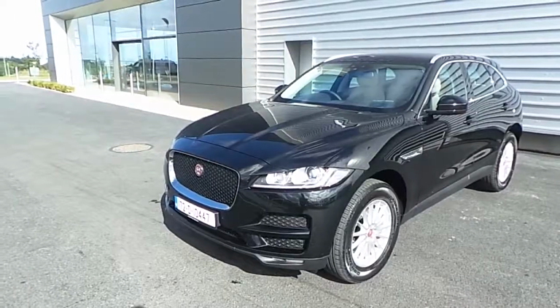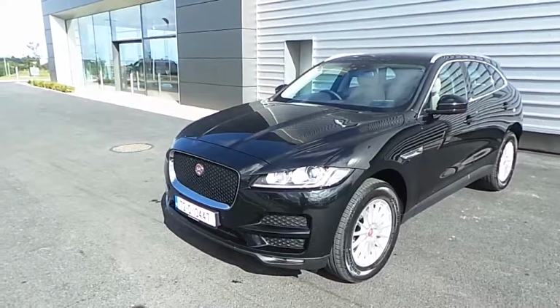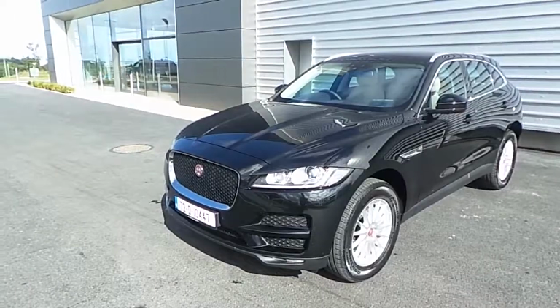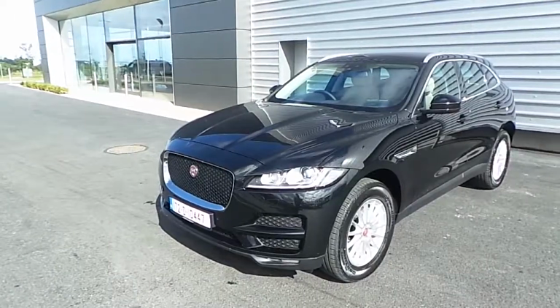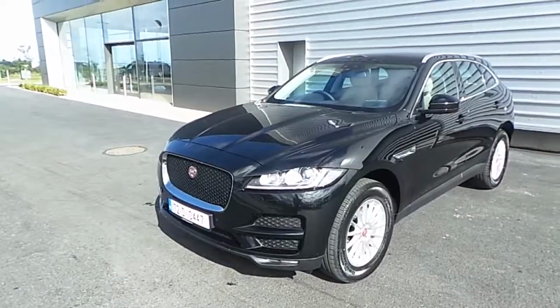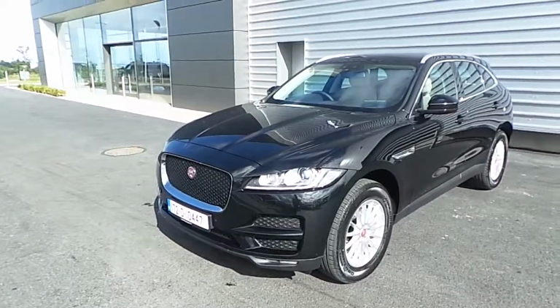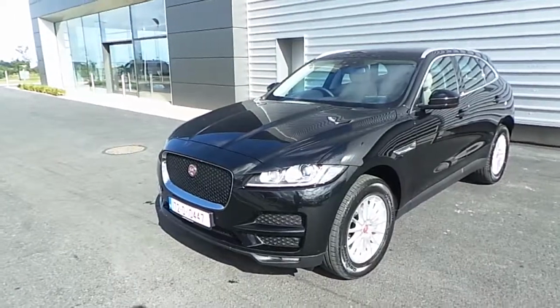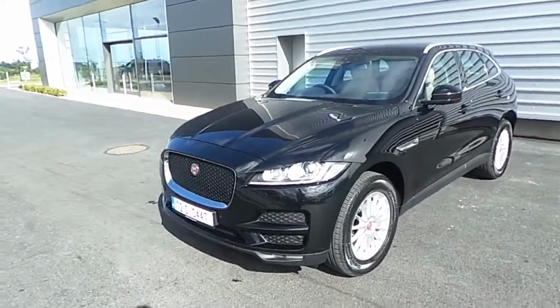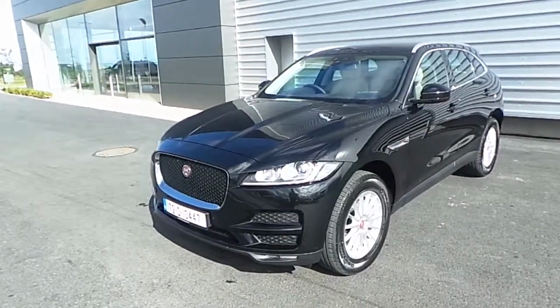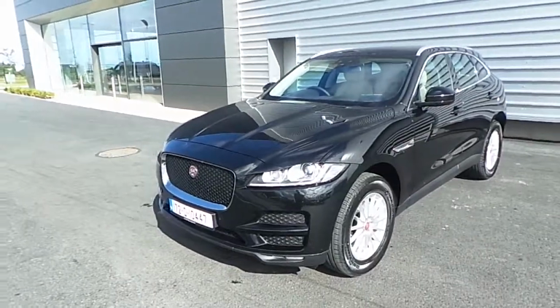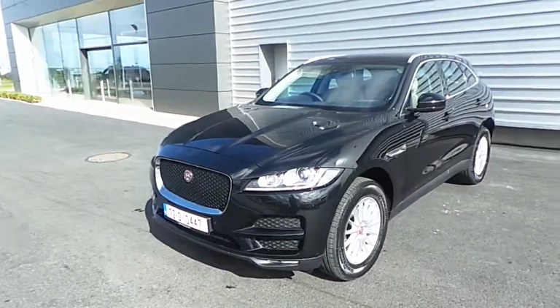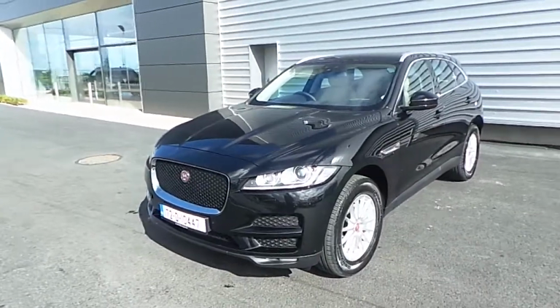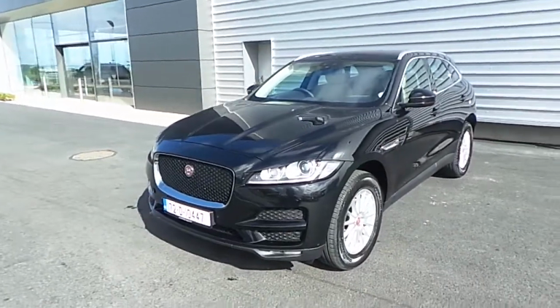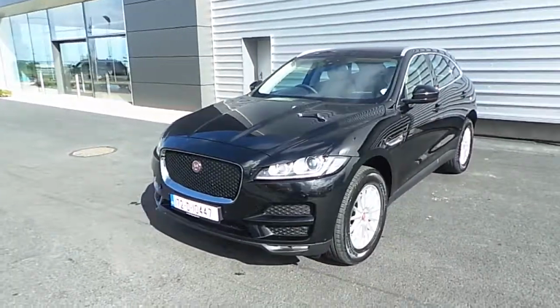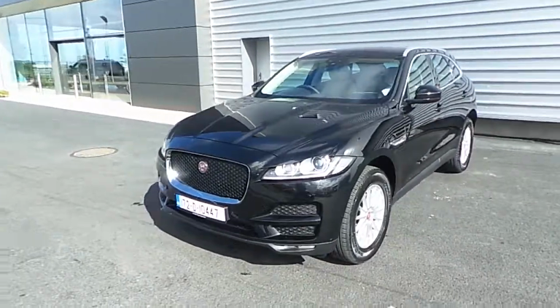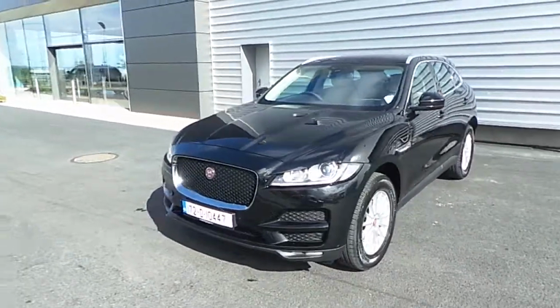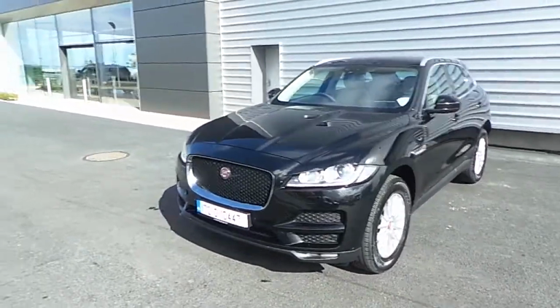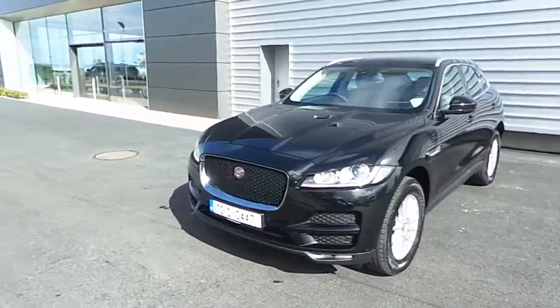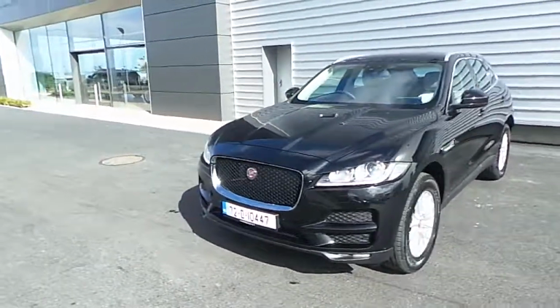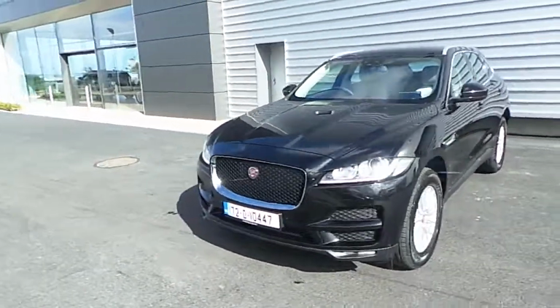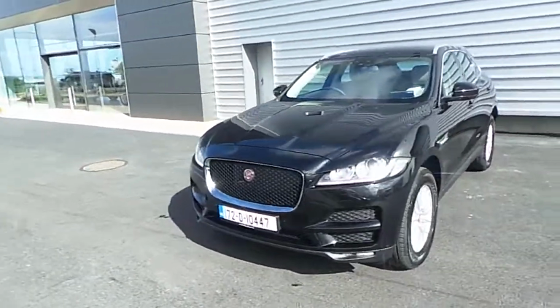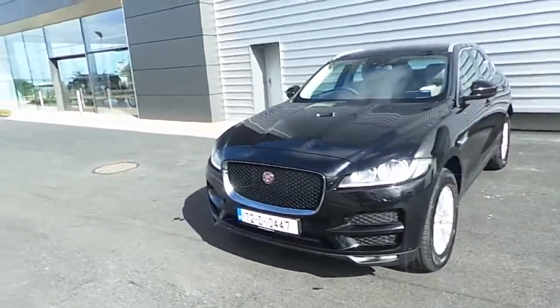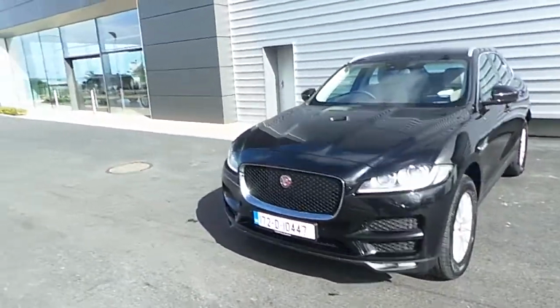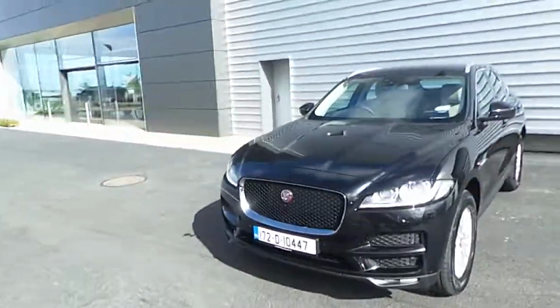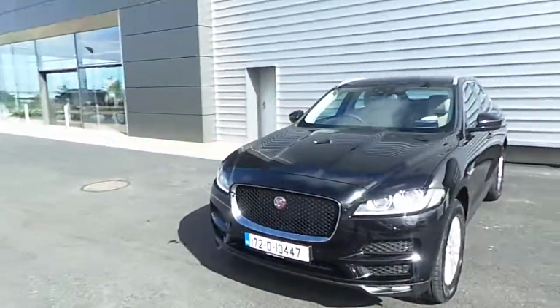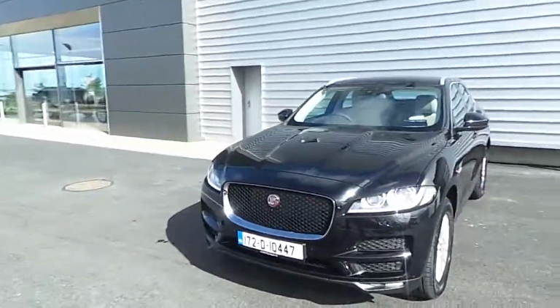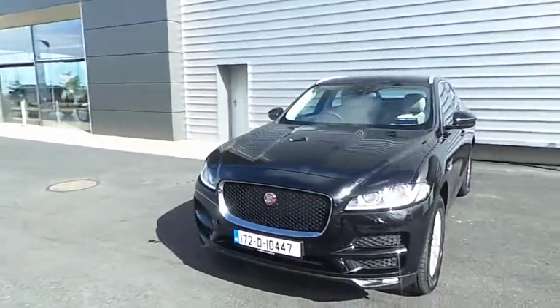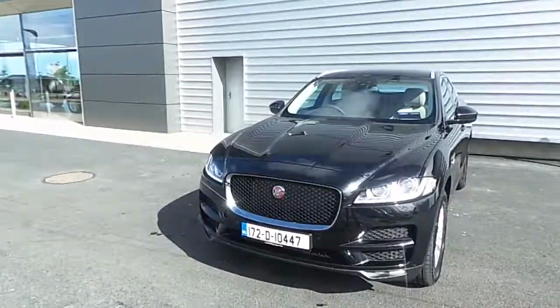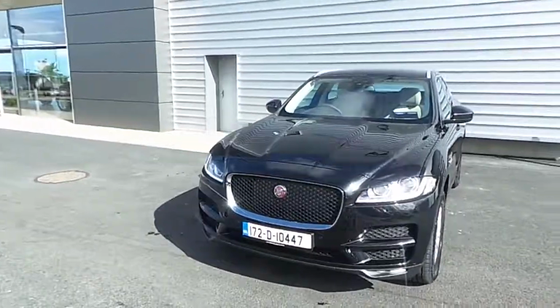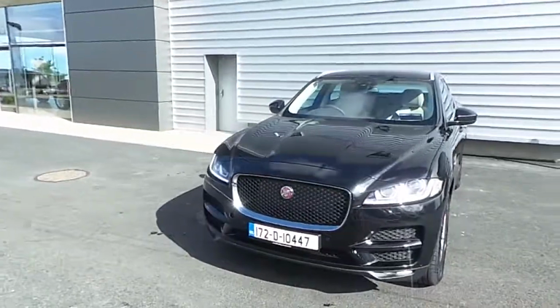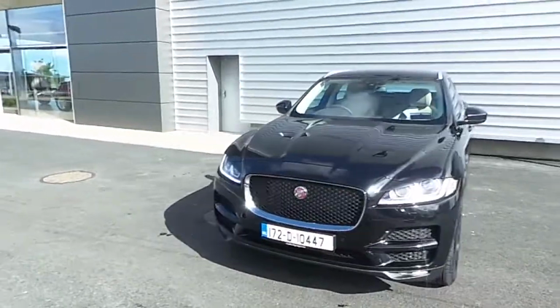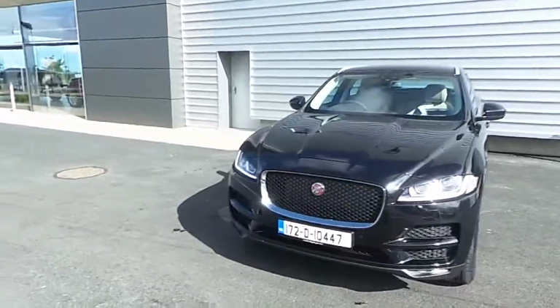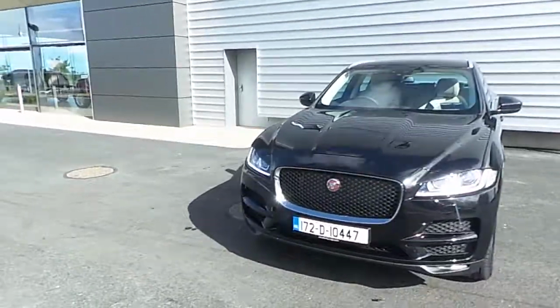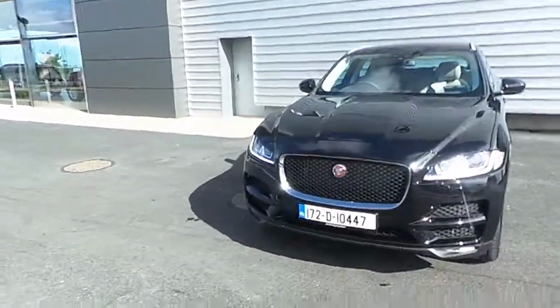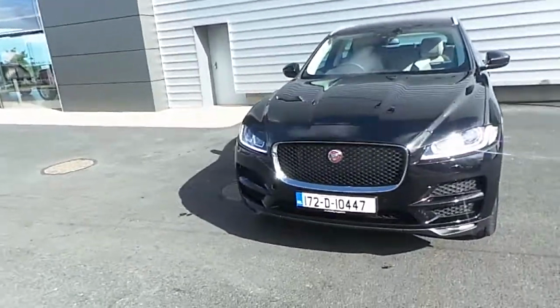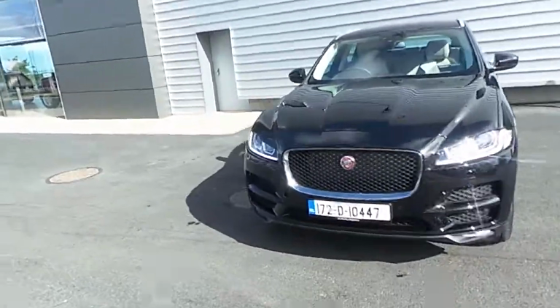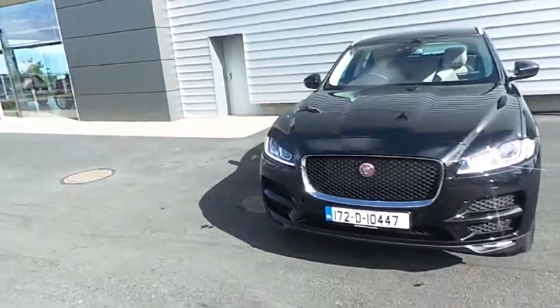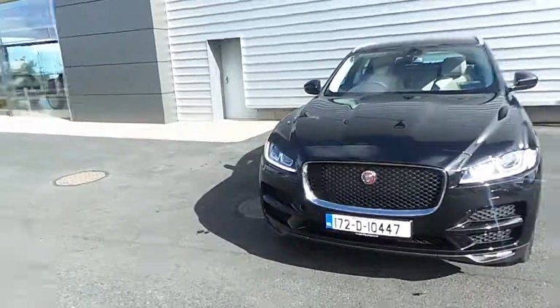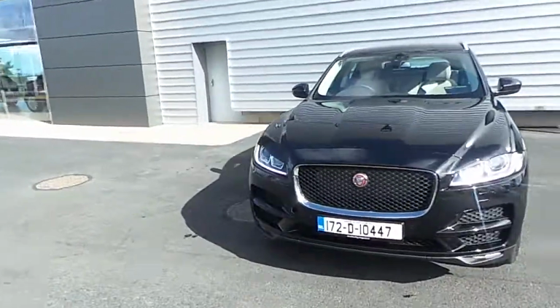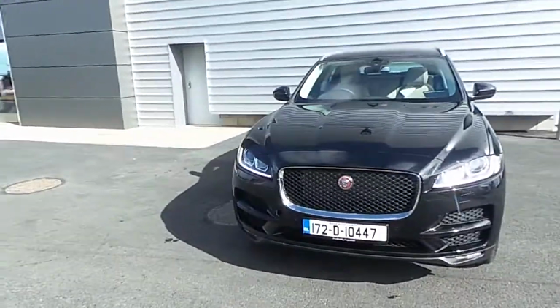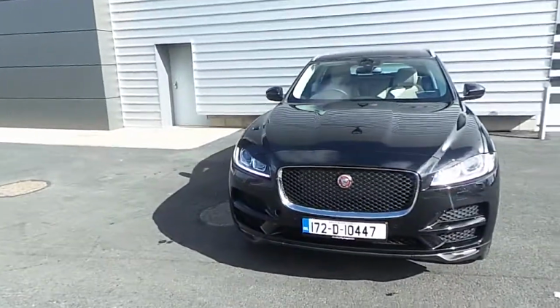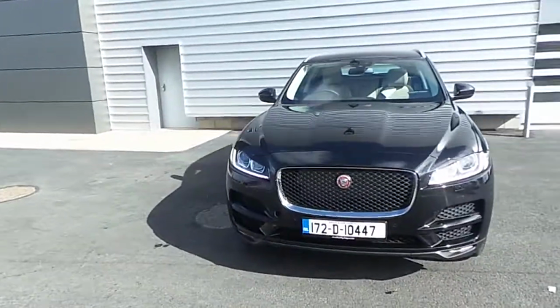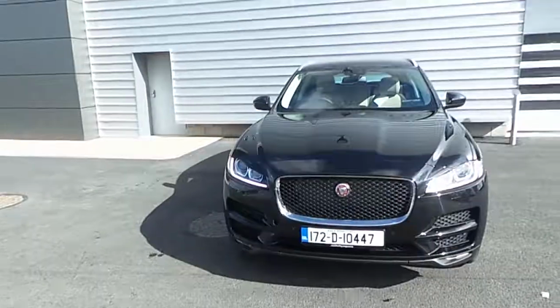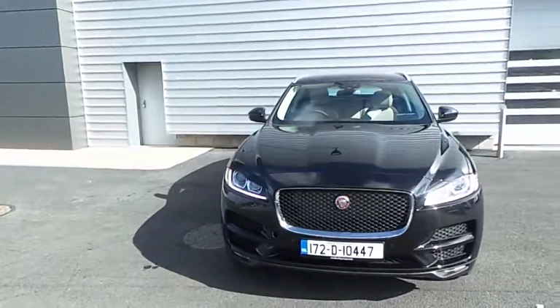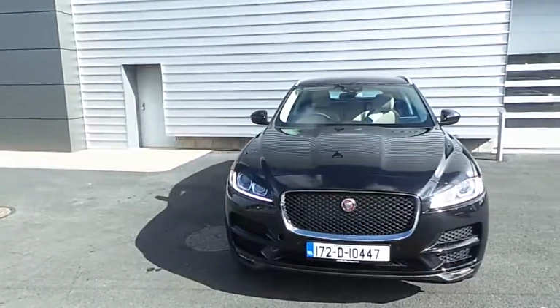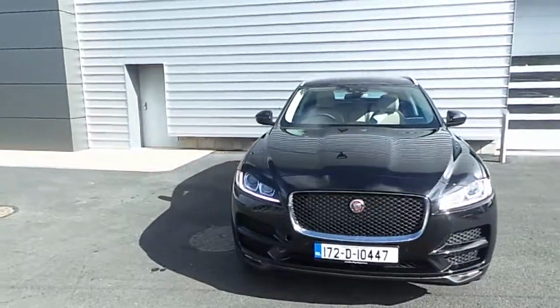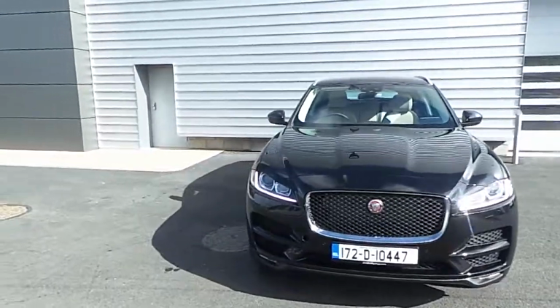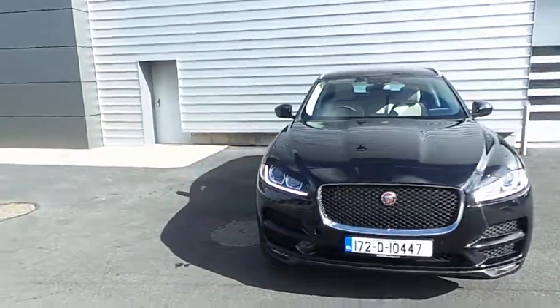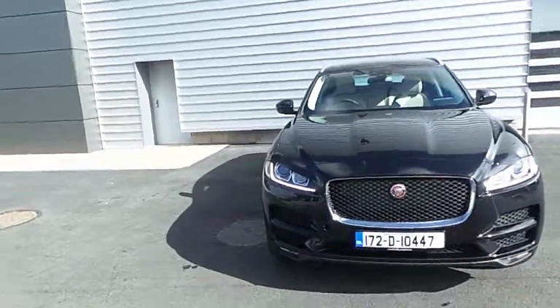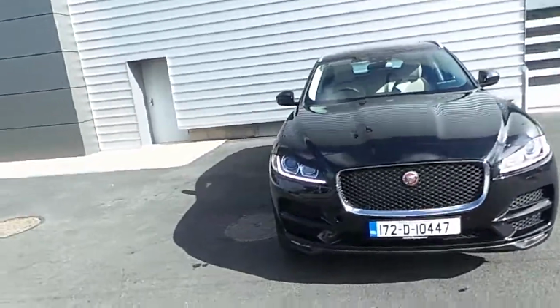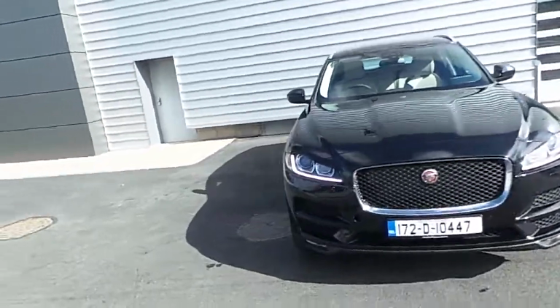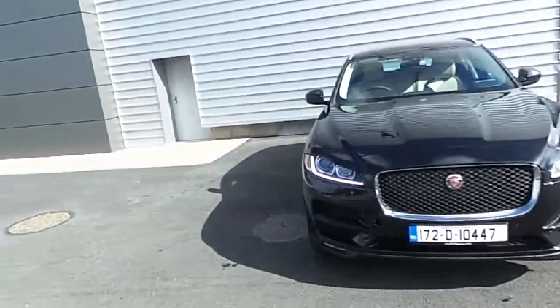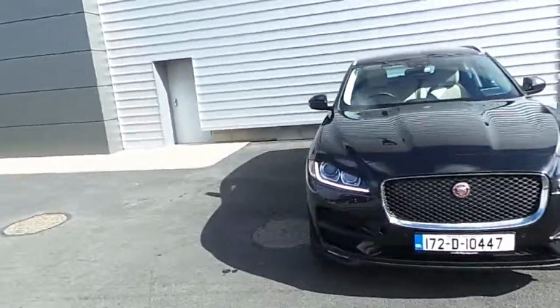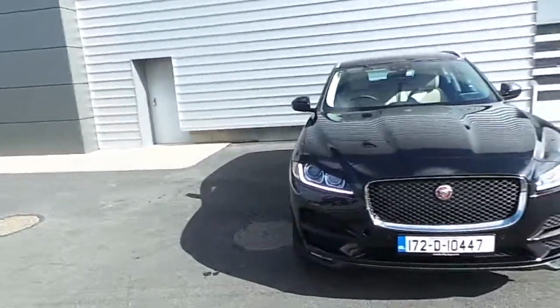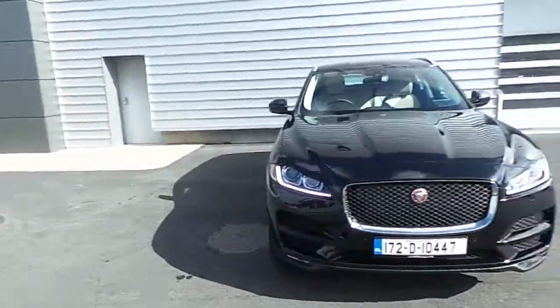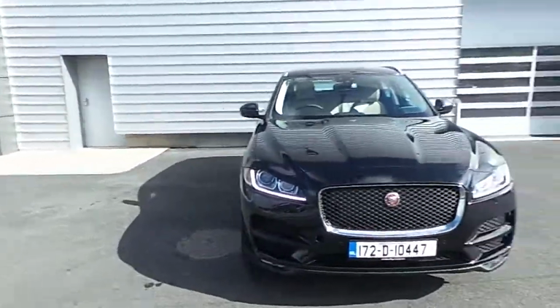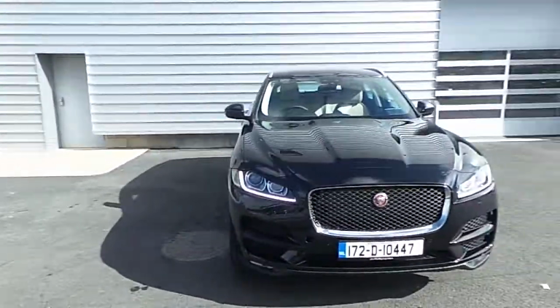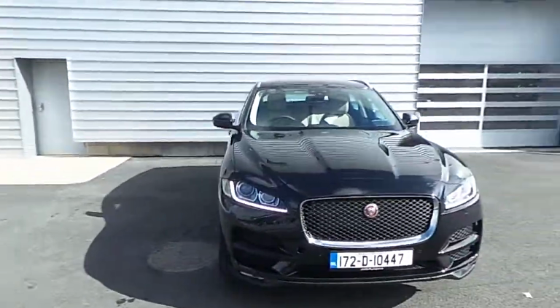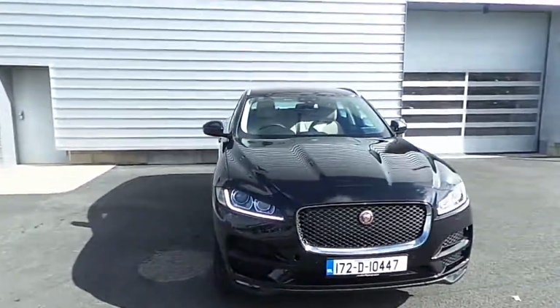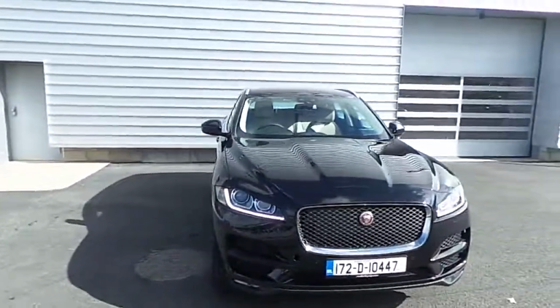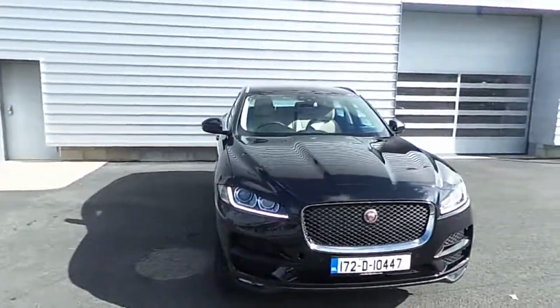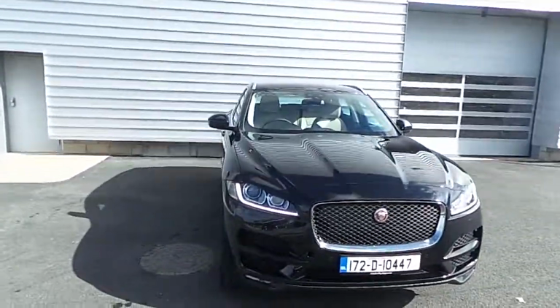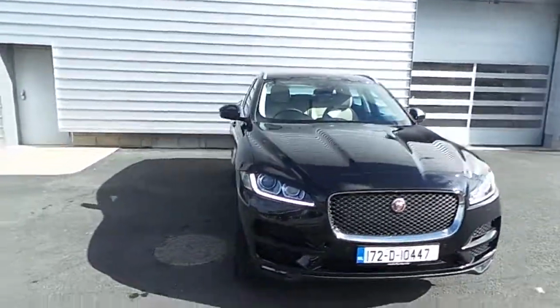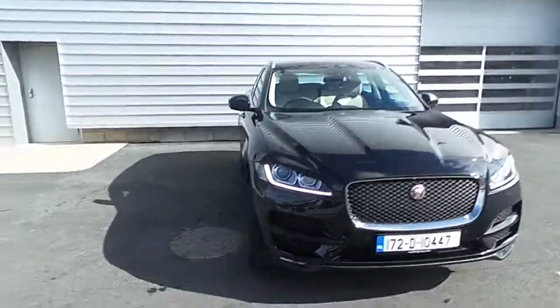Welcome to Joe Duffy Jaguar. Today I'm going to give you a quick presentation on this 172 Jaguar F-Pace Prestige automatic.